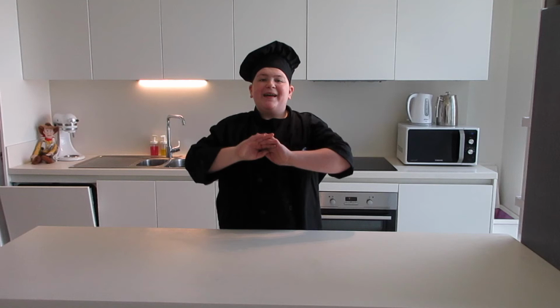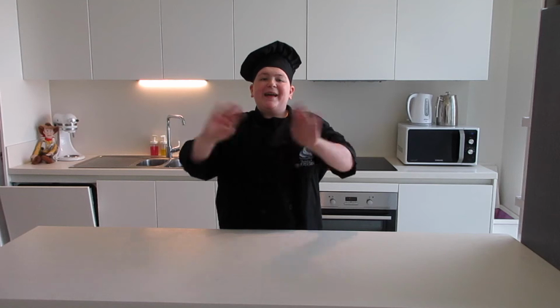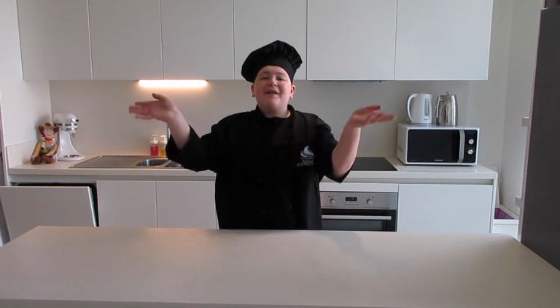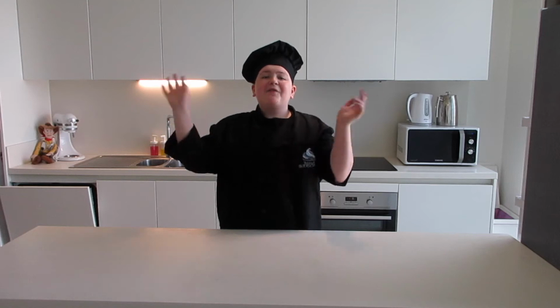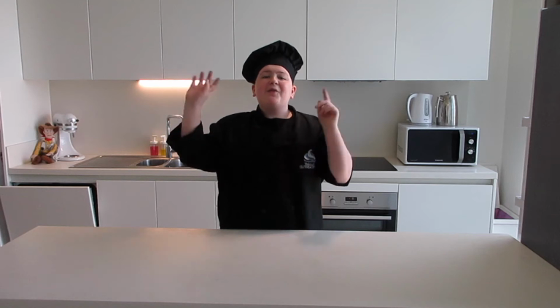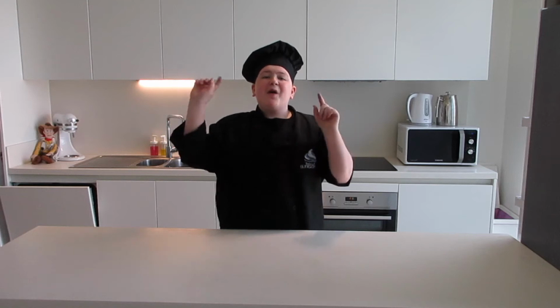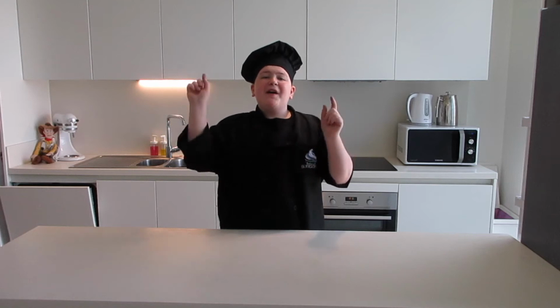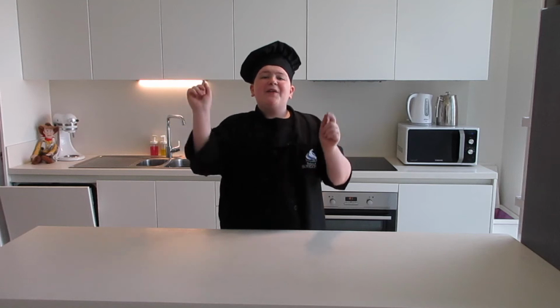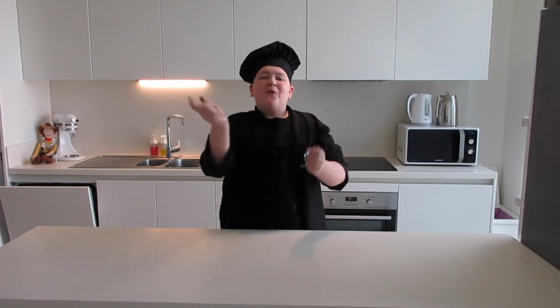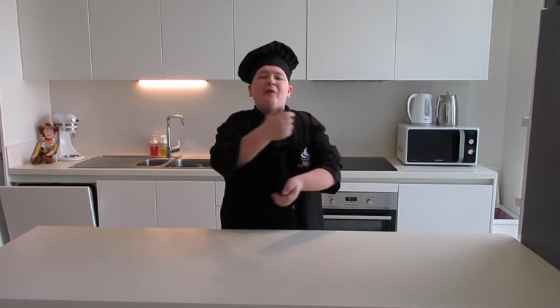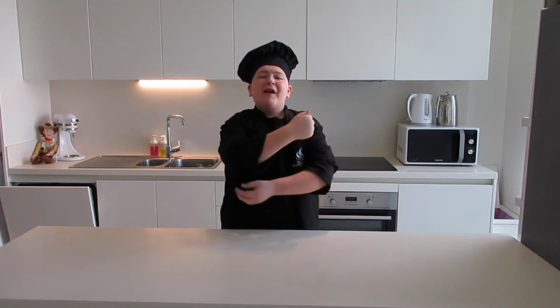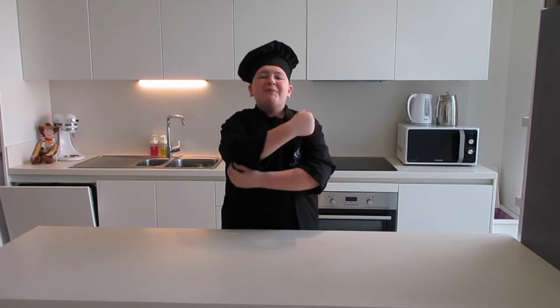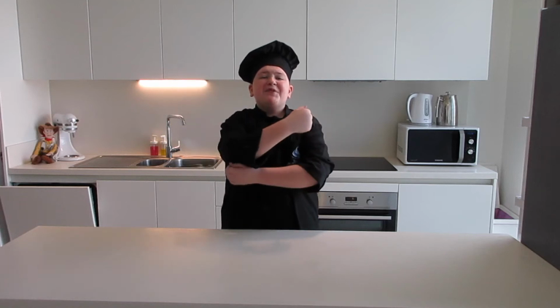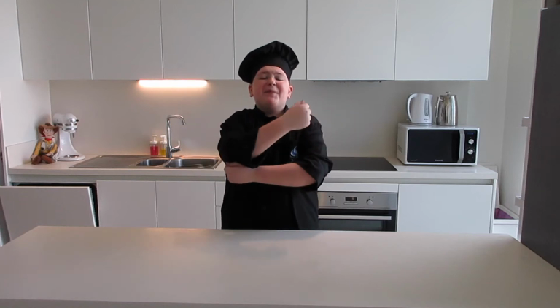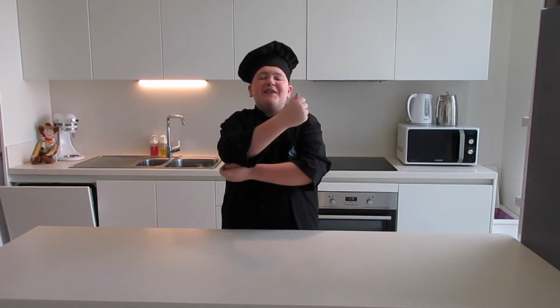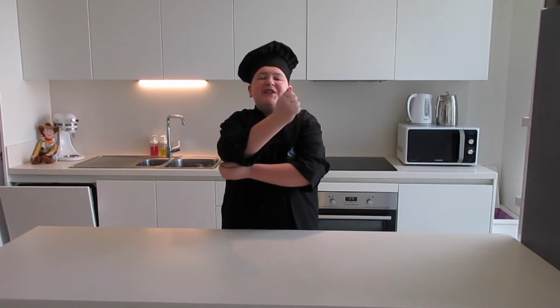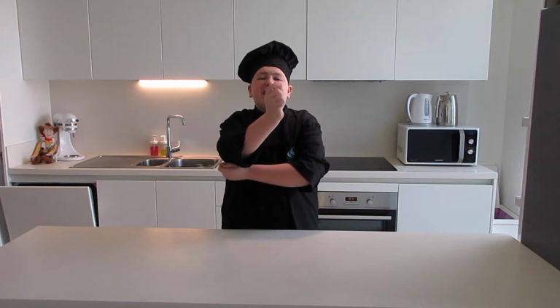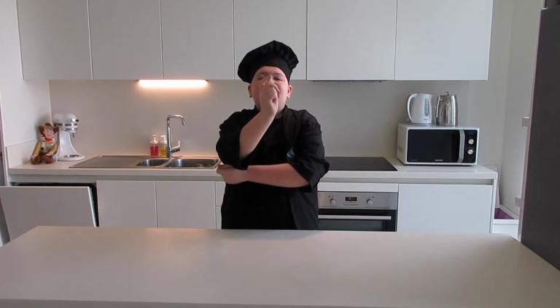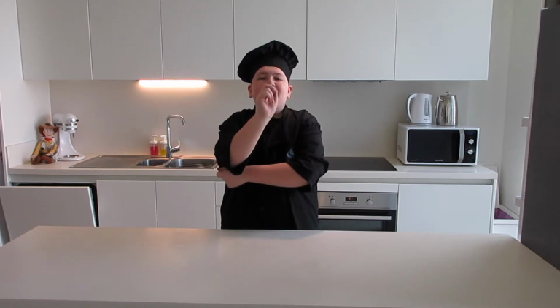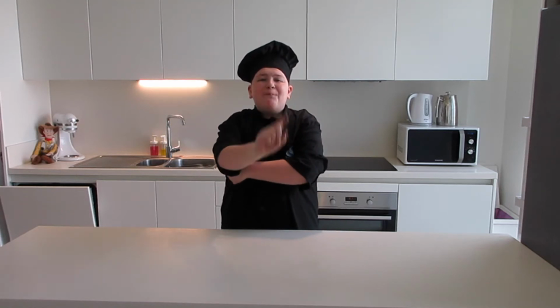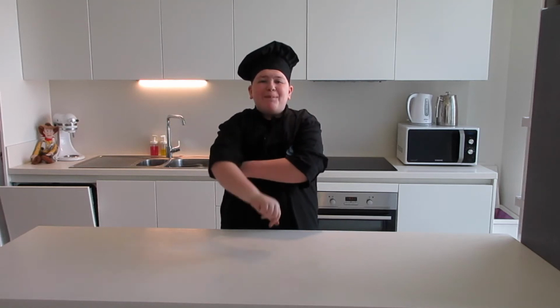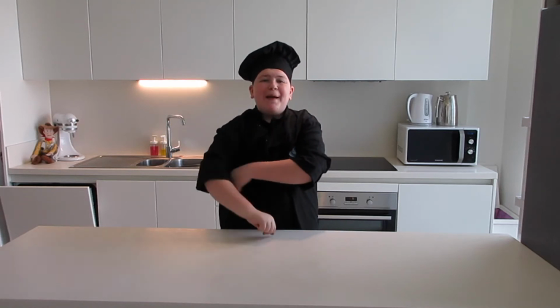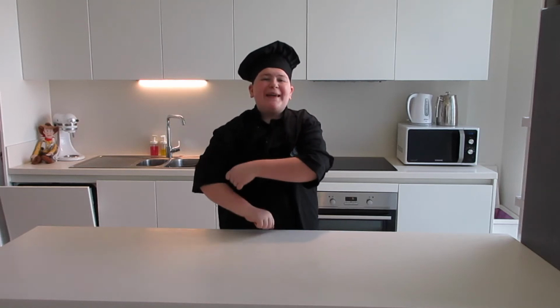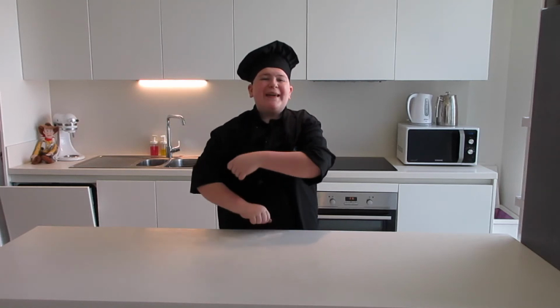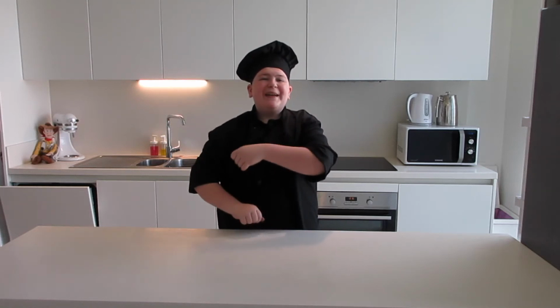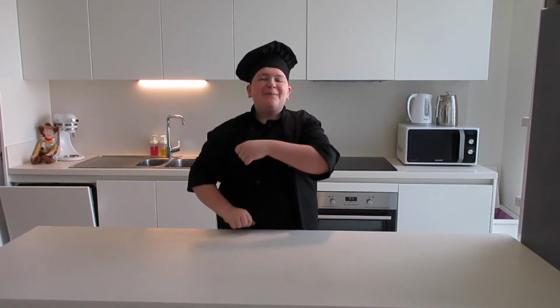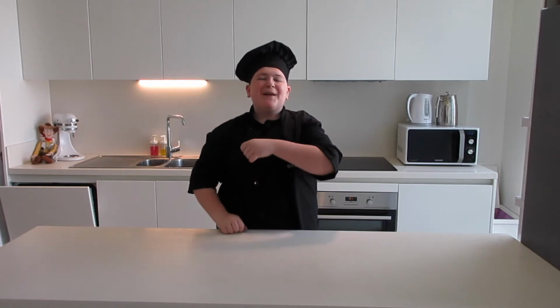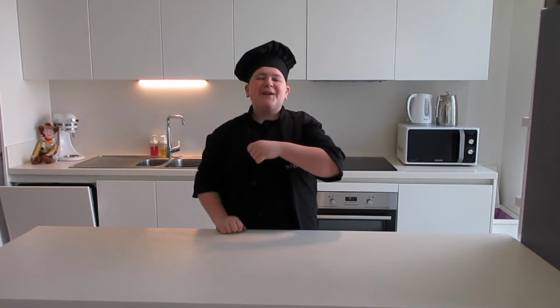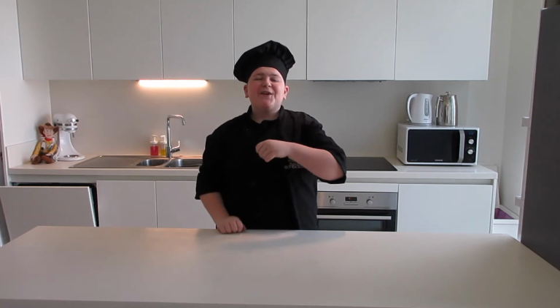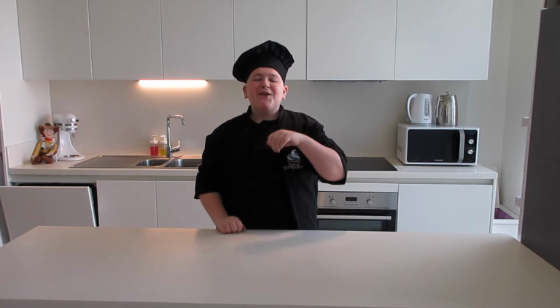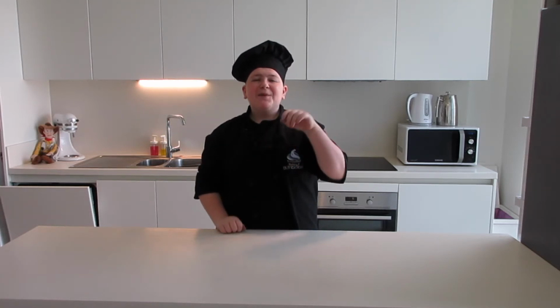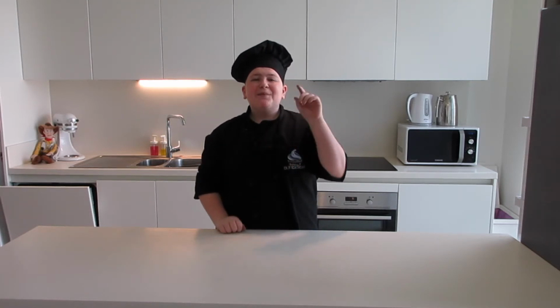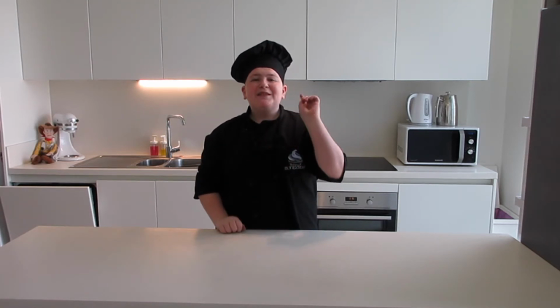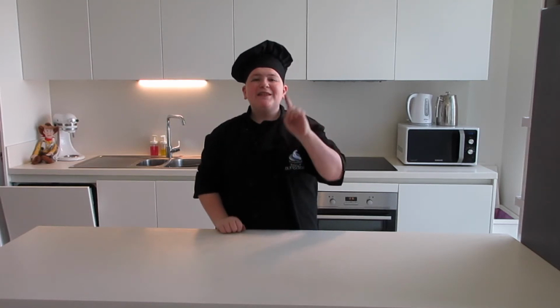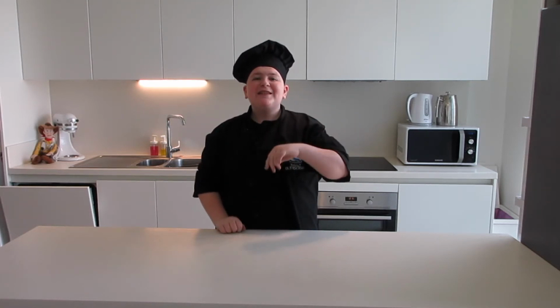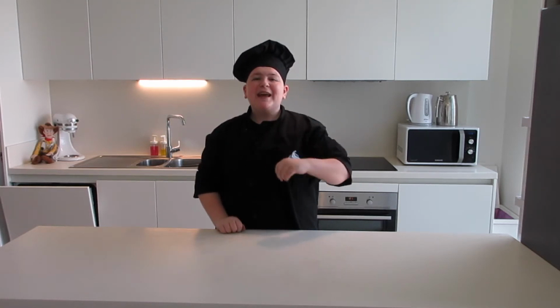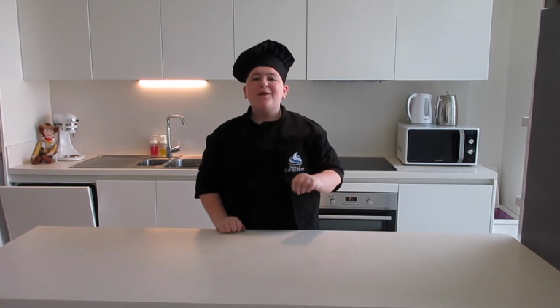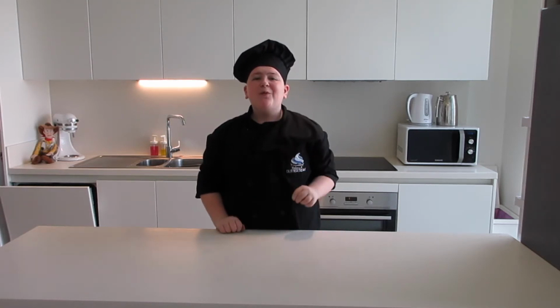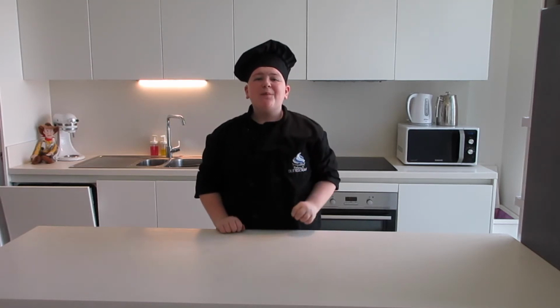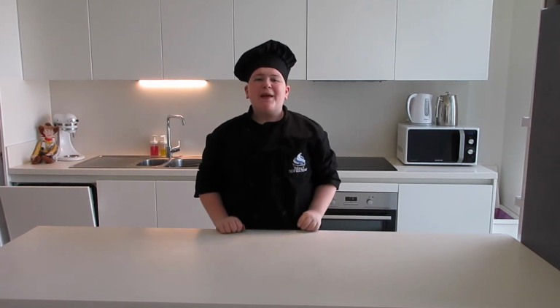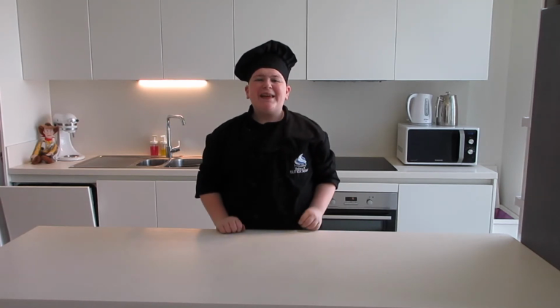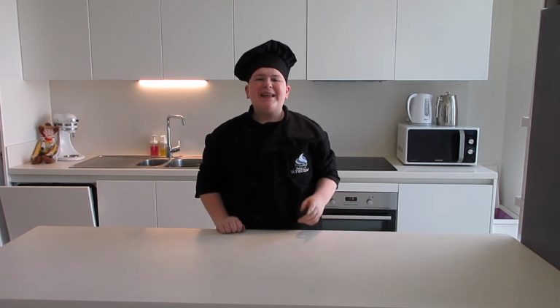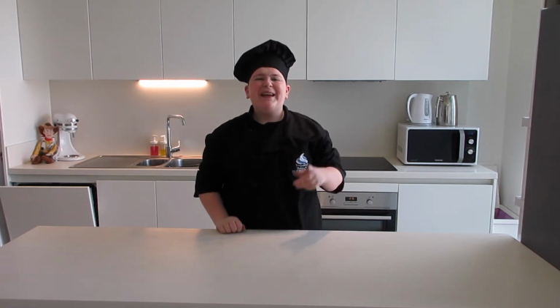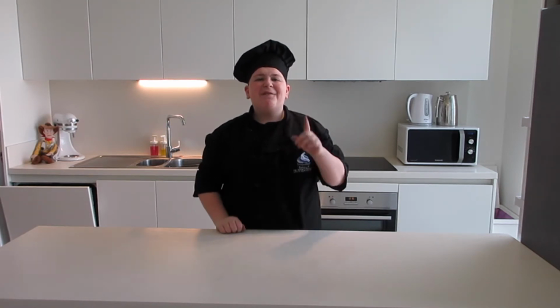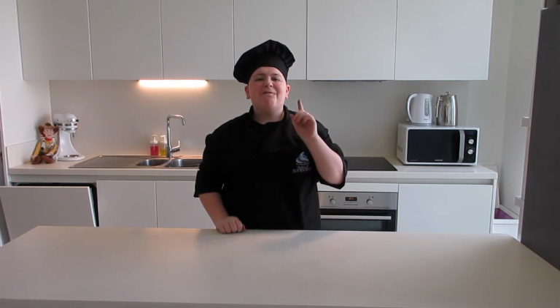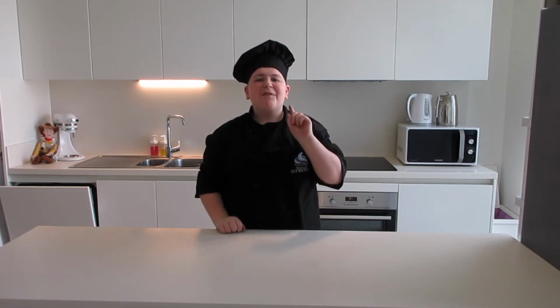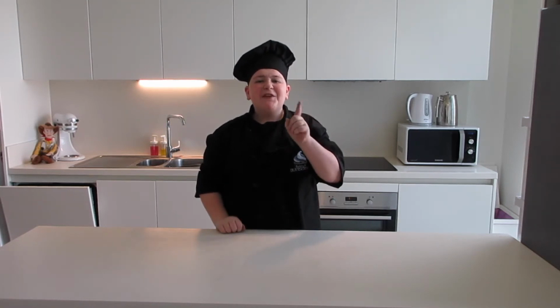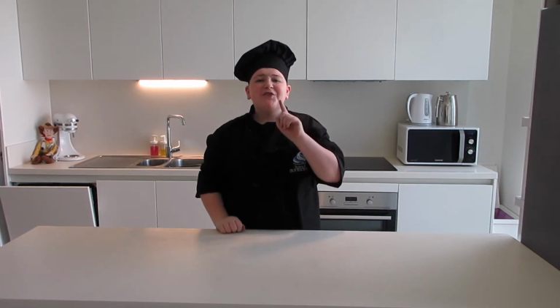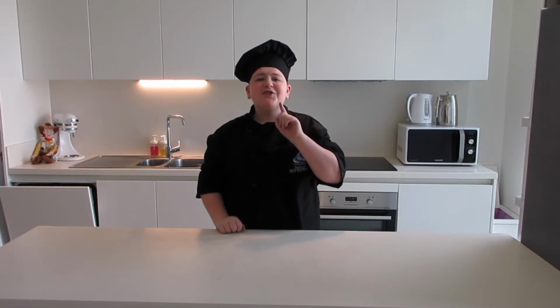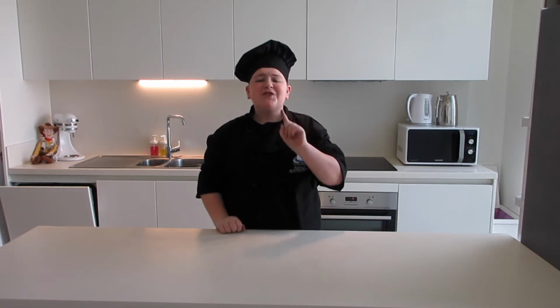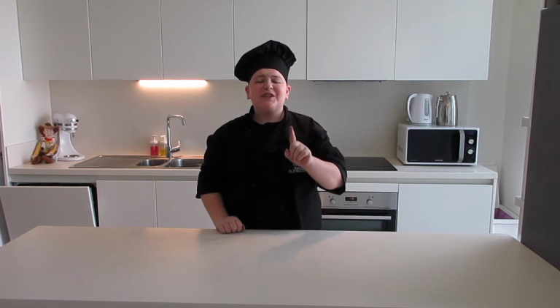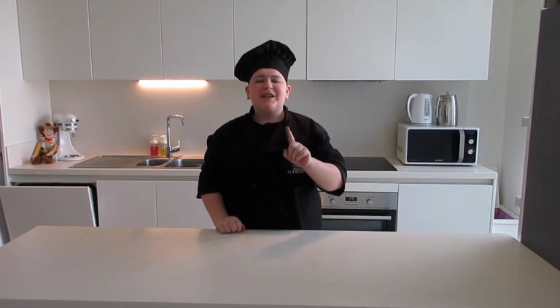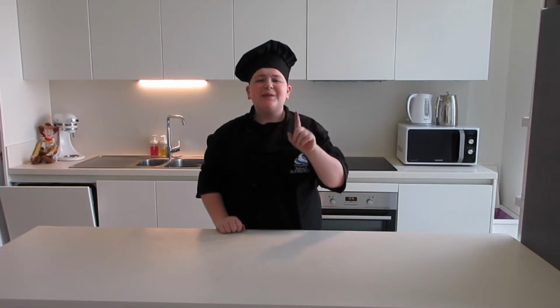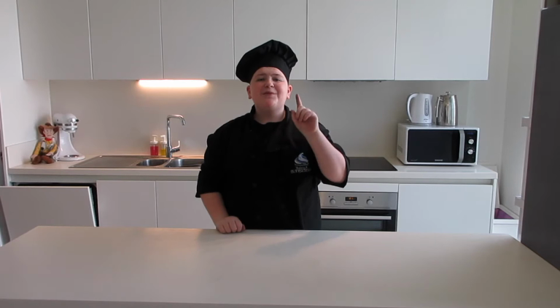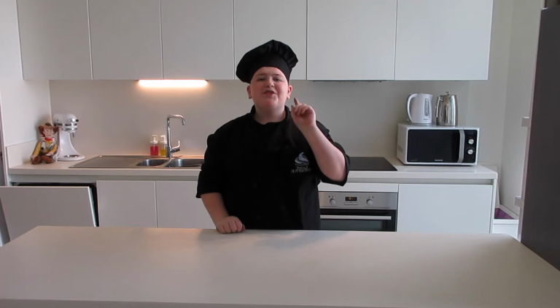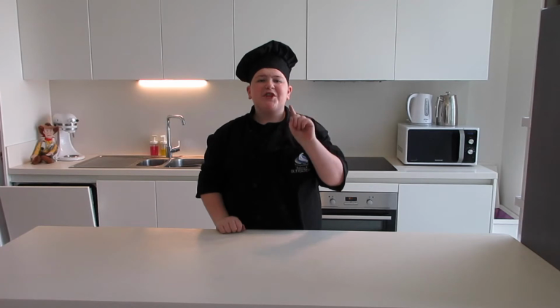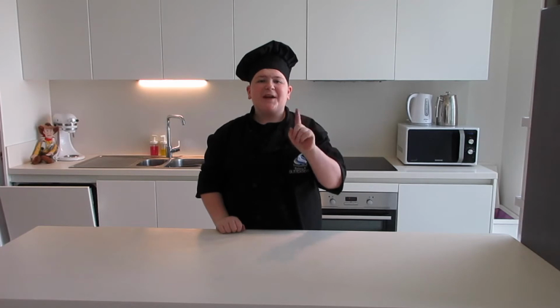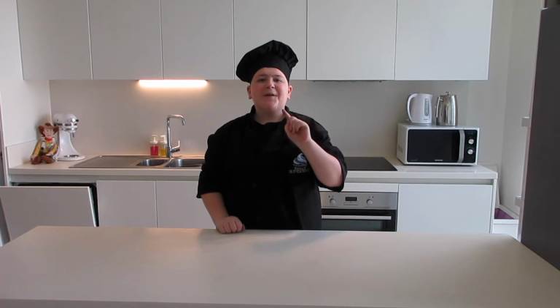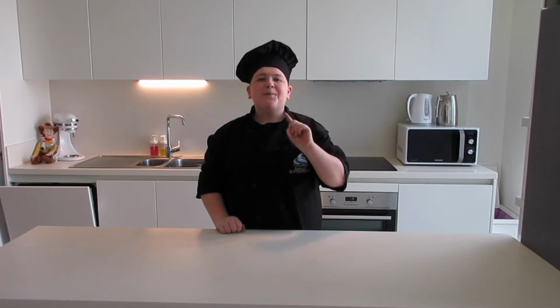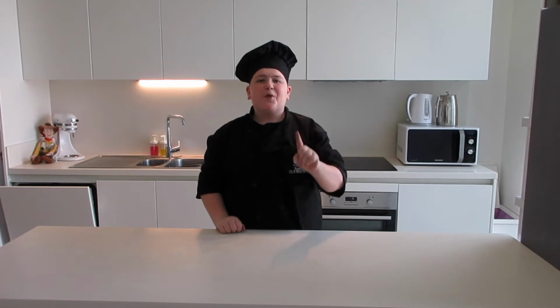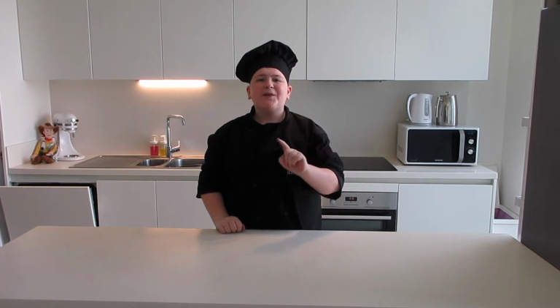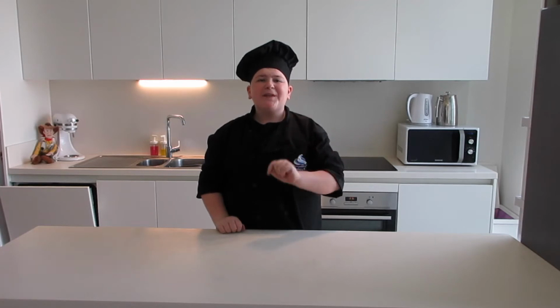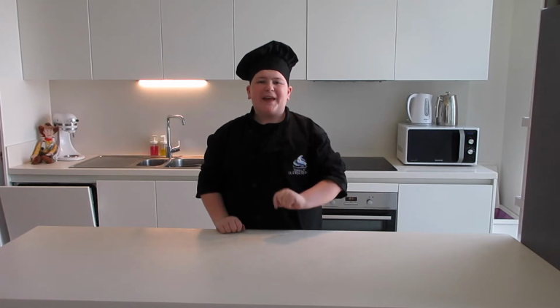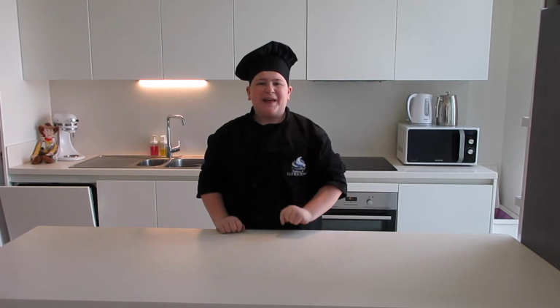Hey everyone! Welcome to my channel, Baking and Buttercream. Today we're making an Avengers-themed checkerboard cake.